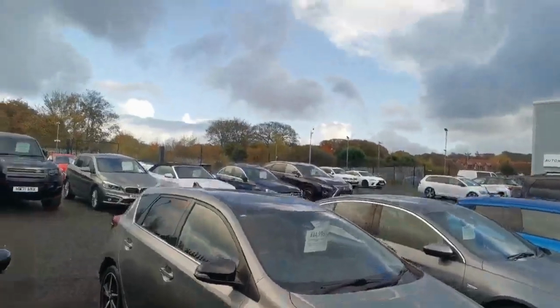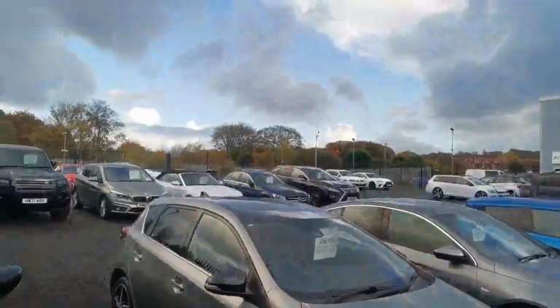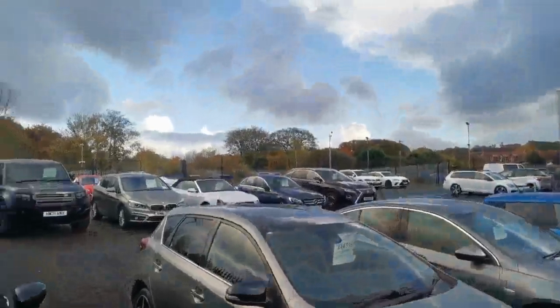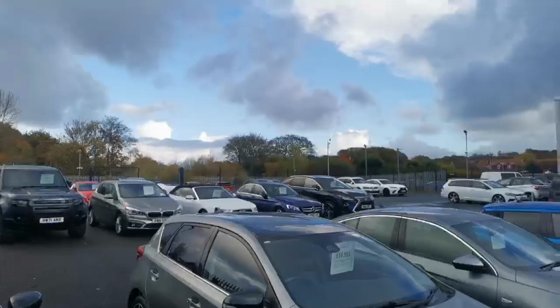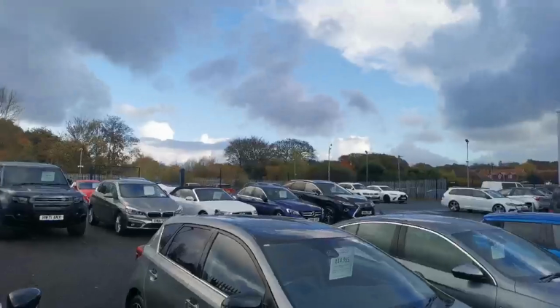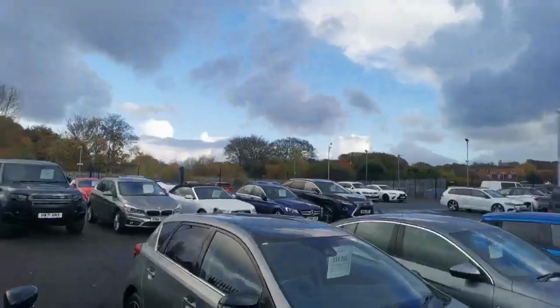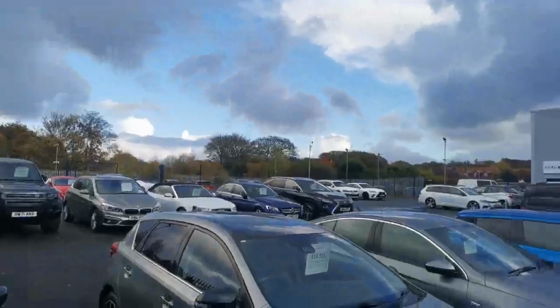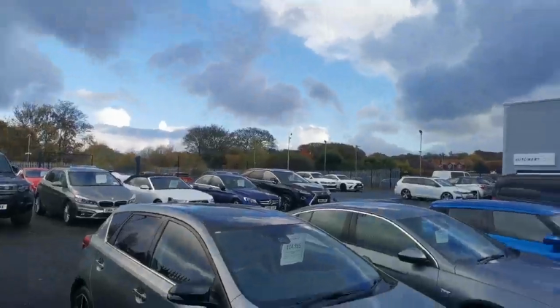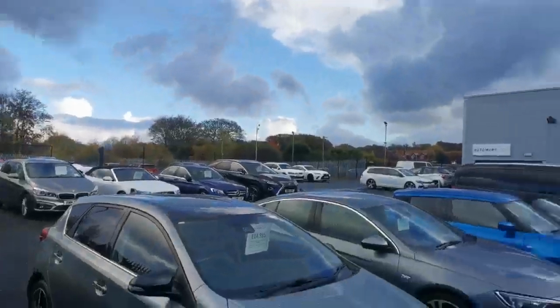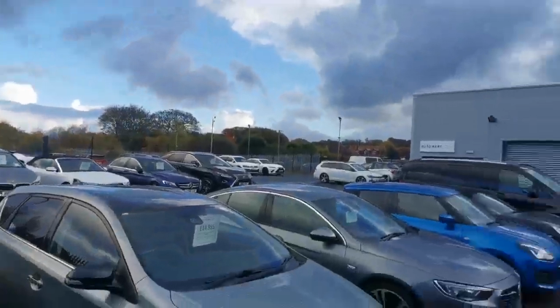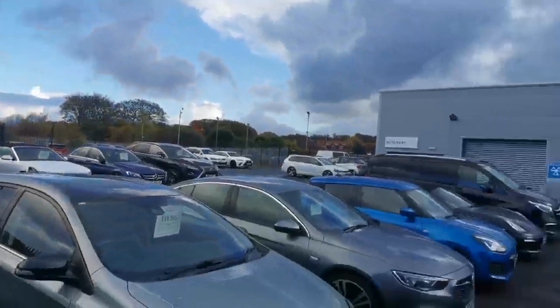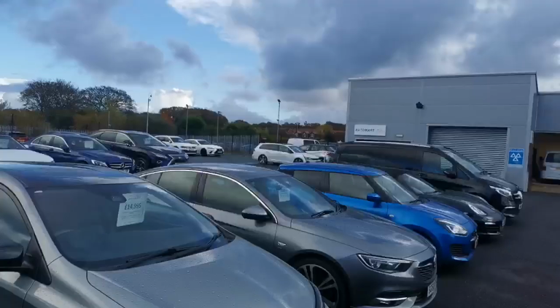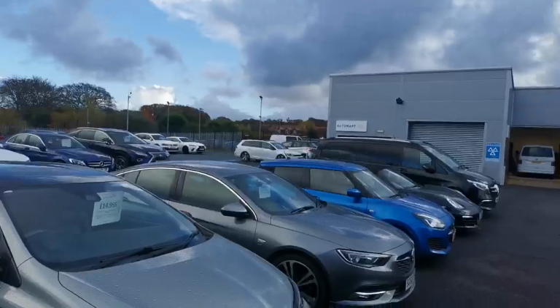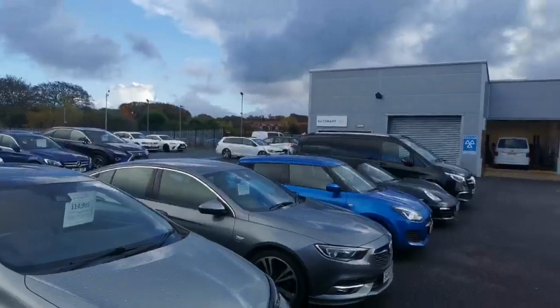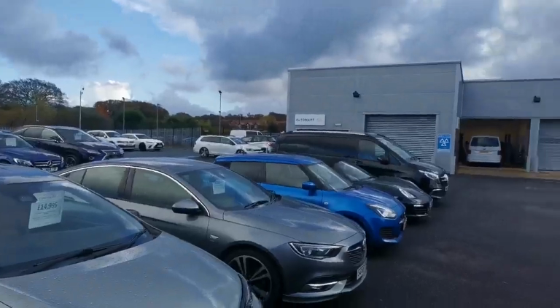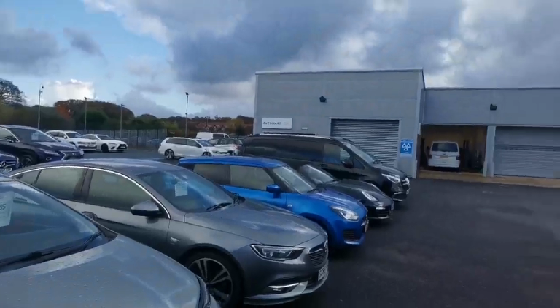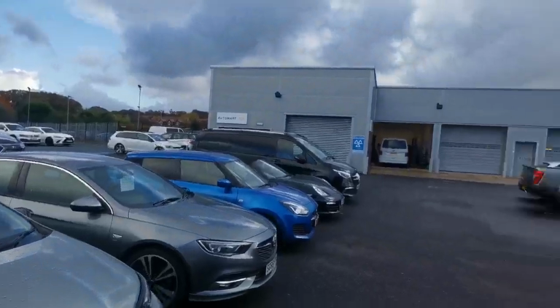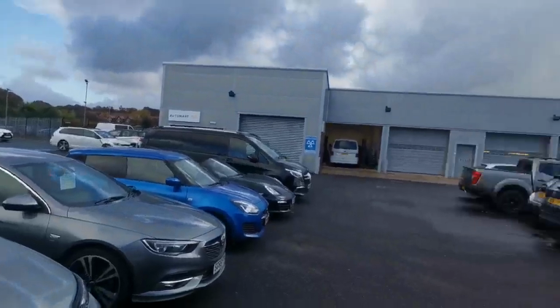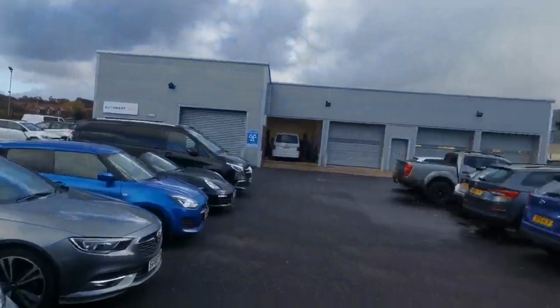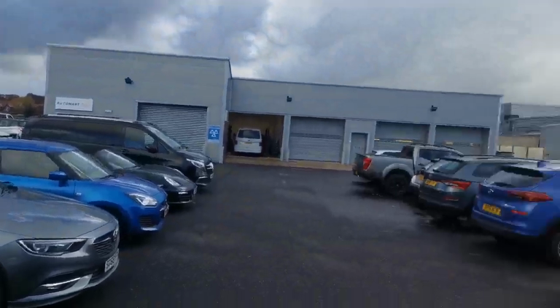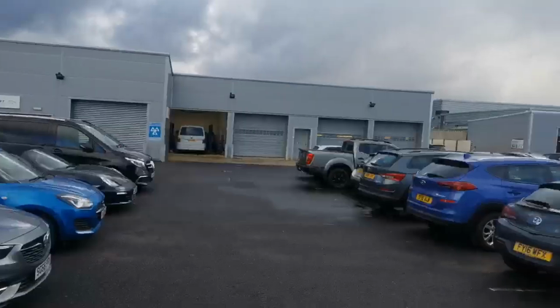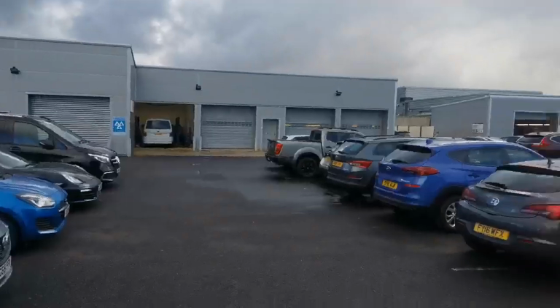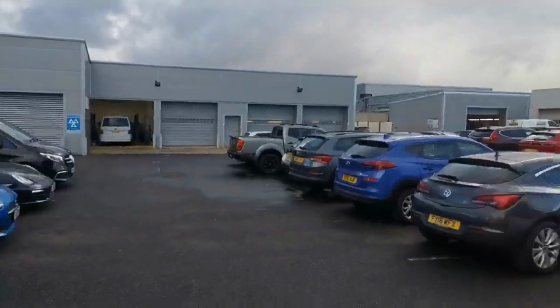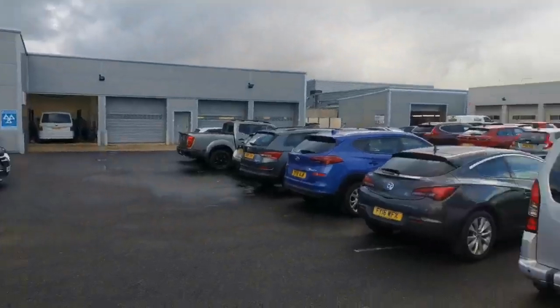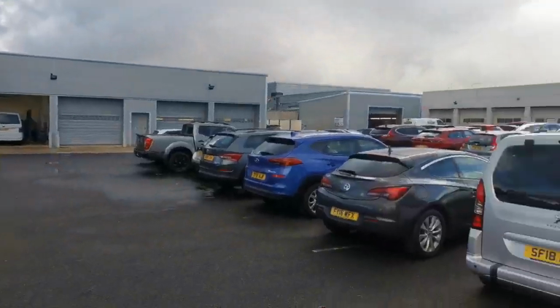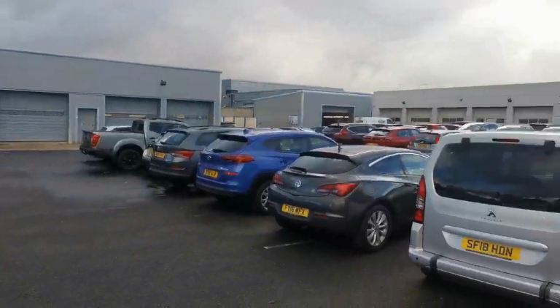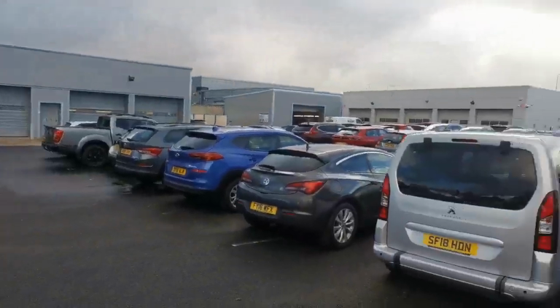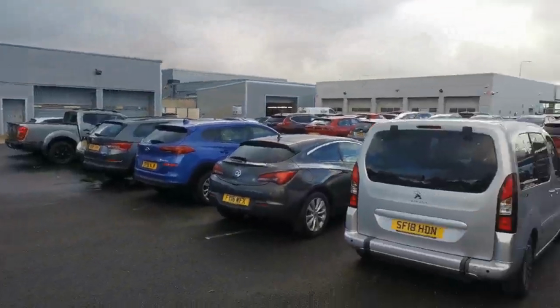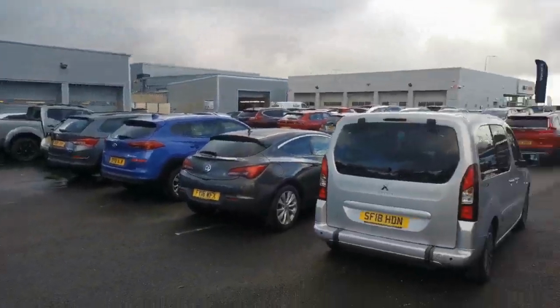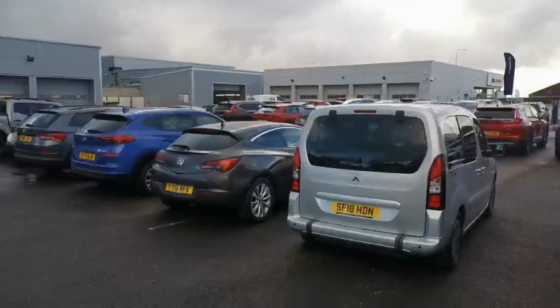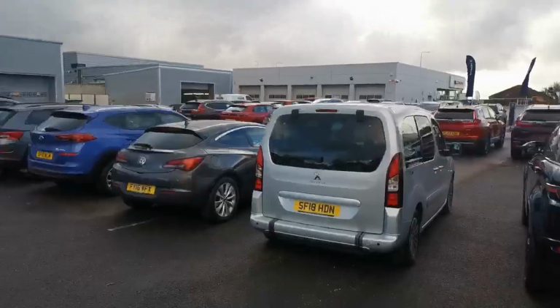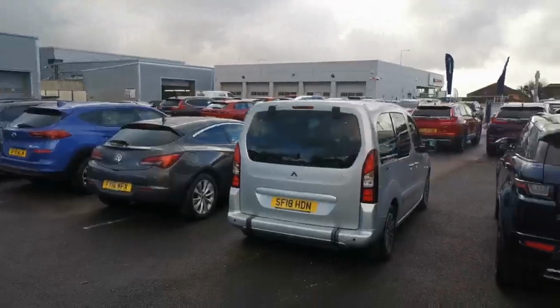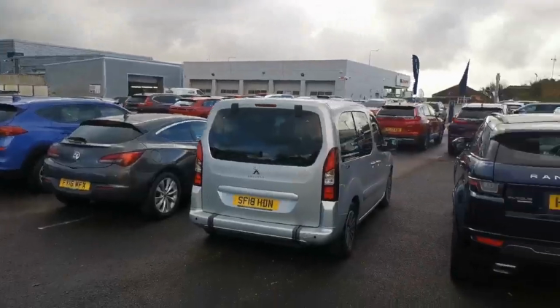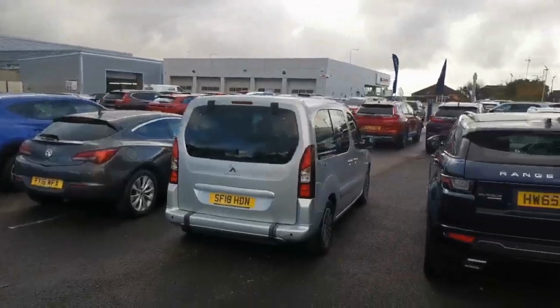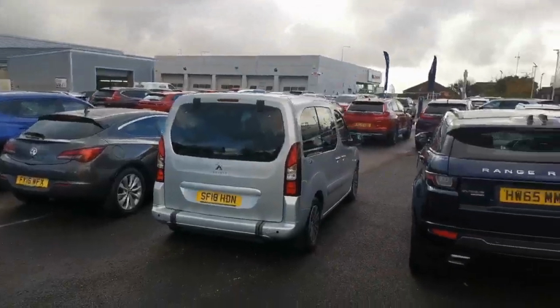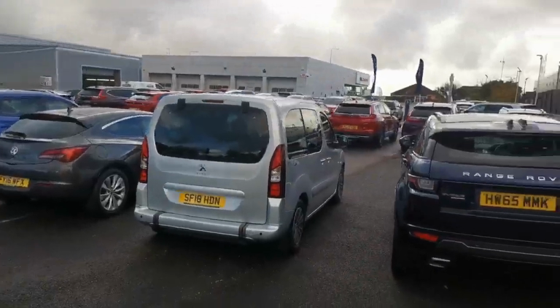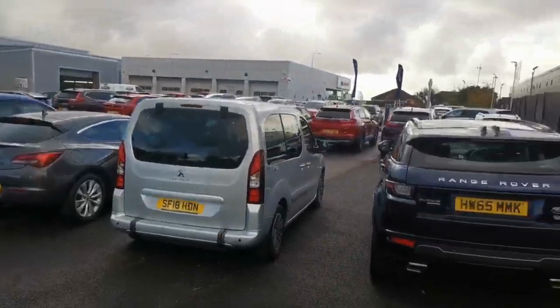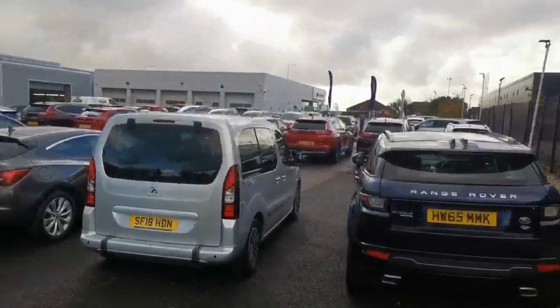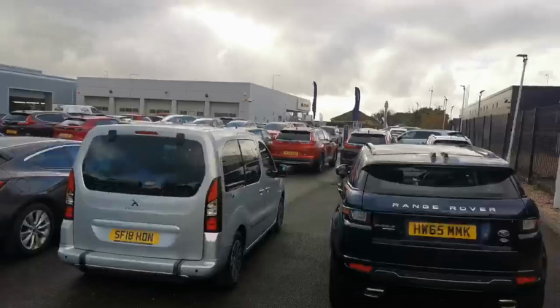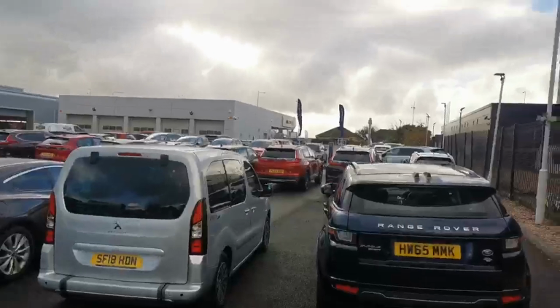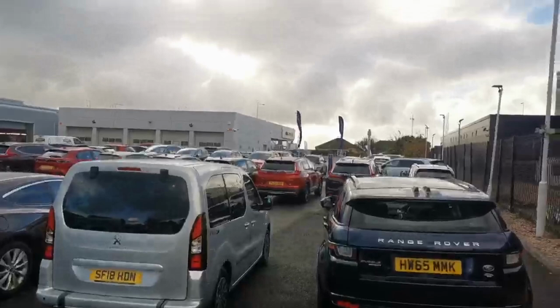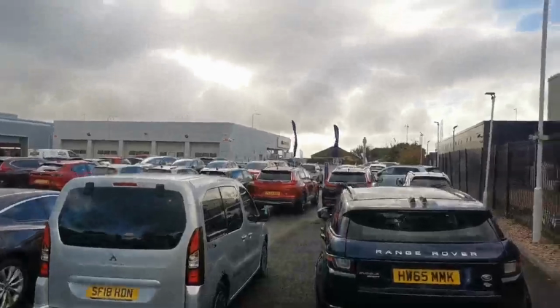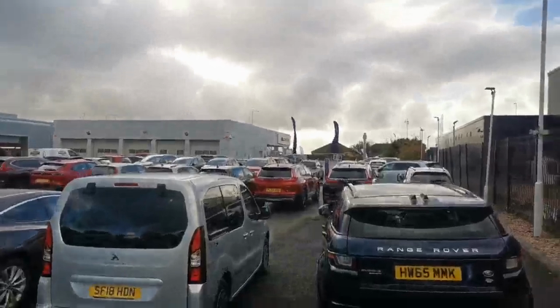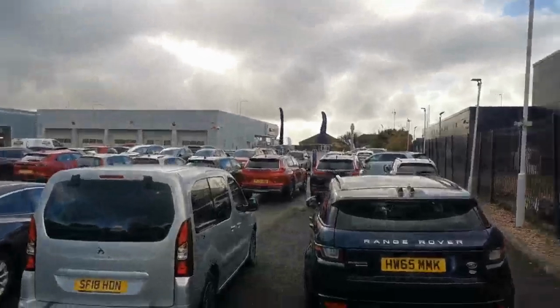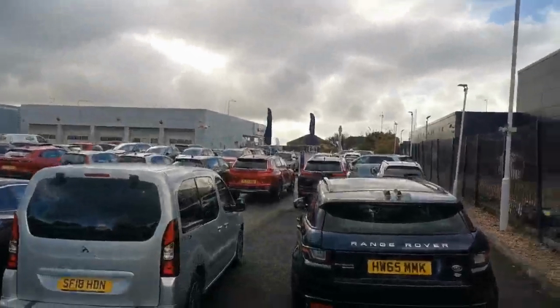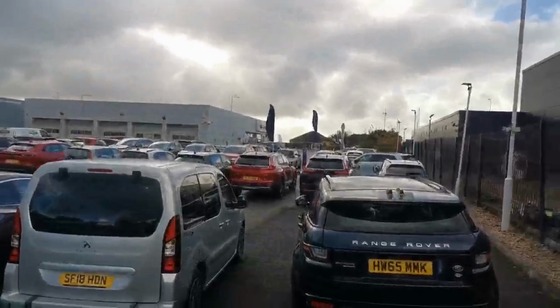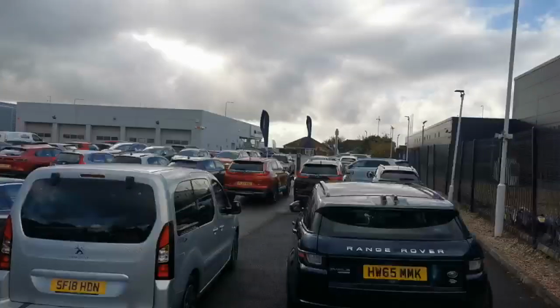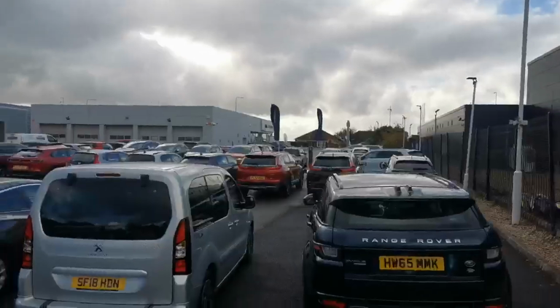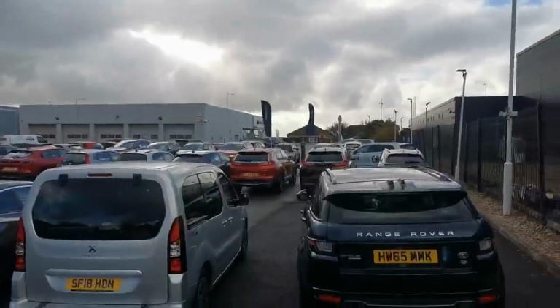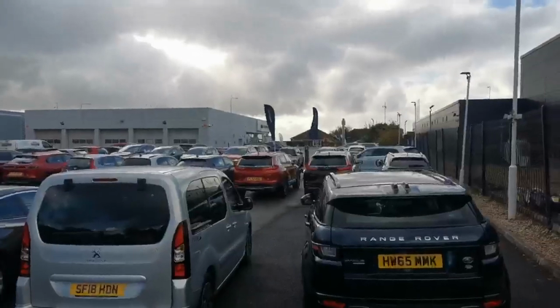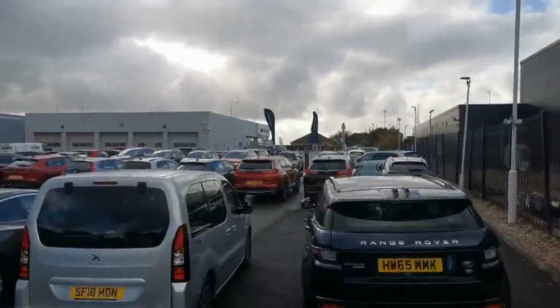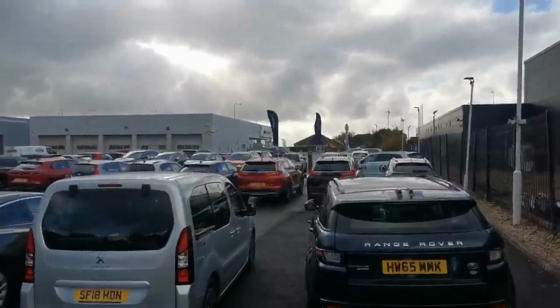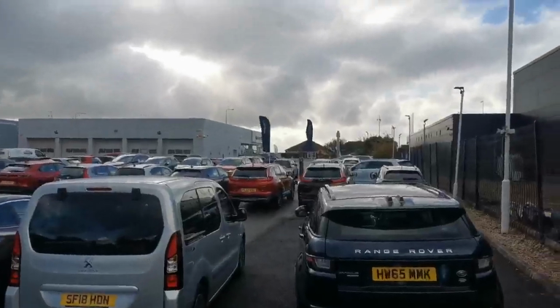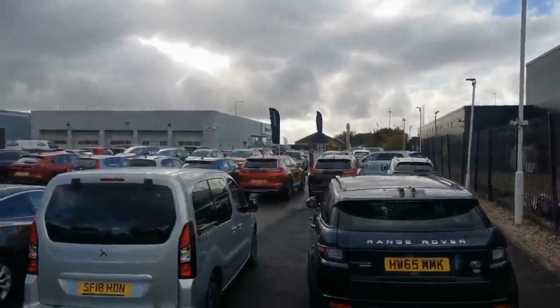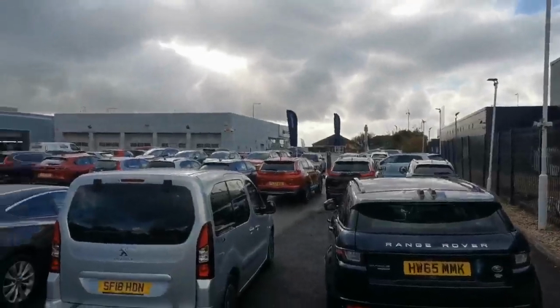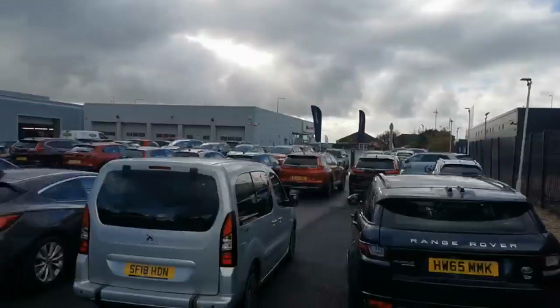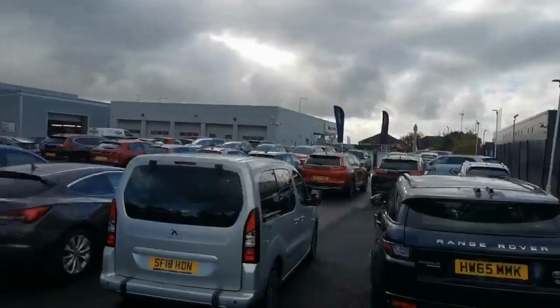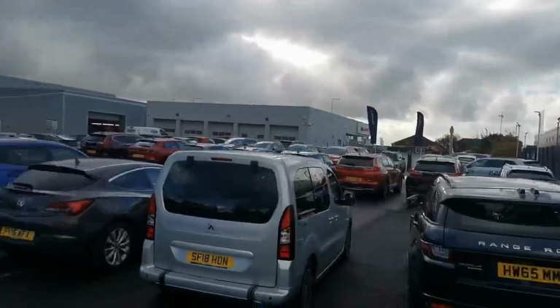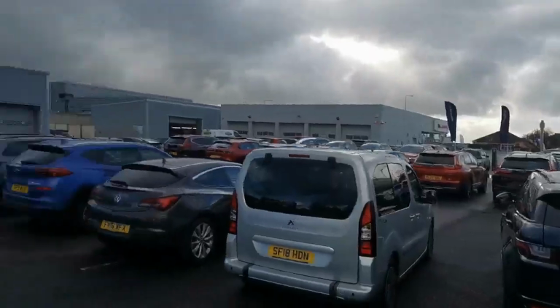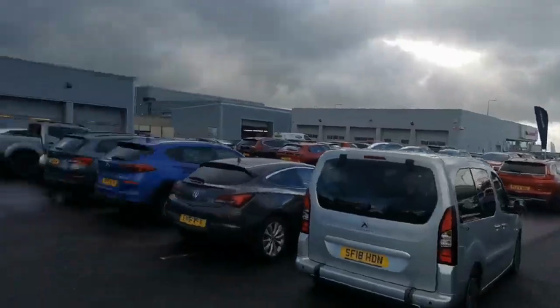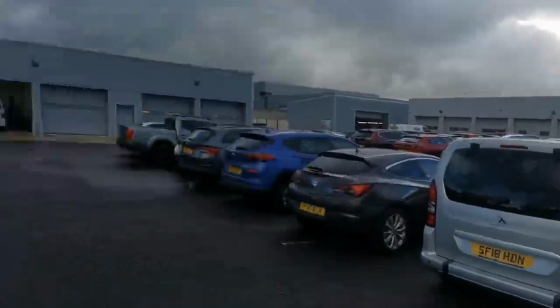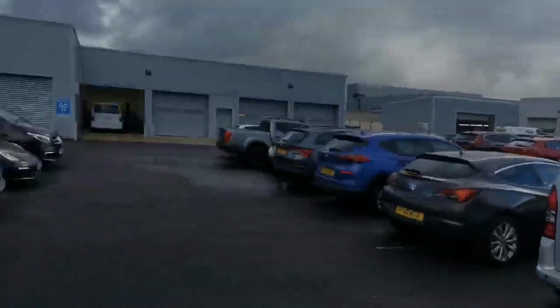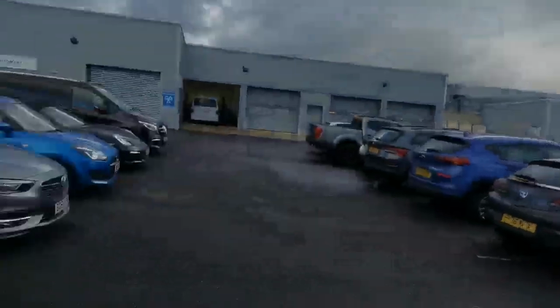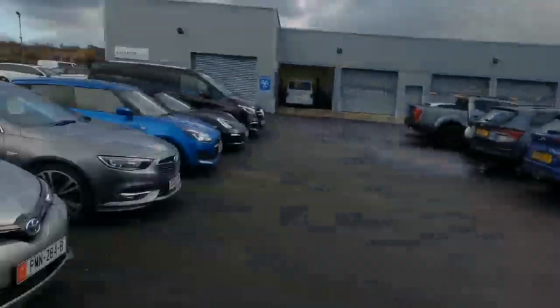This is us, by the way — we're on four Automart sites across the northwest, and we share the site with our parent Honda dealer, as you can see in the background there.